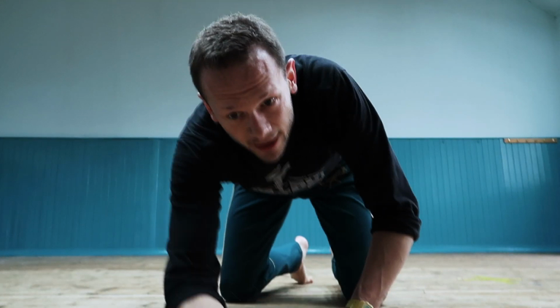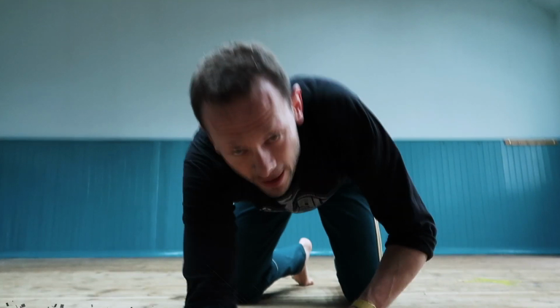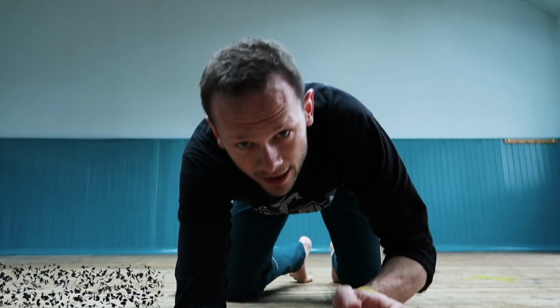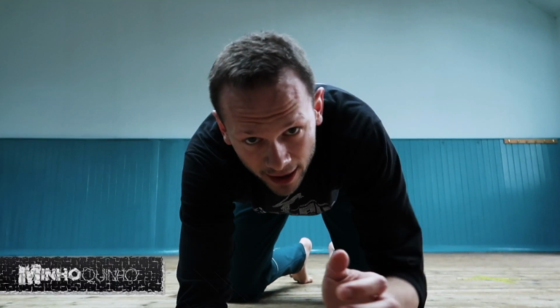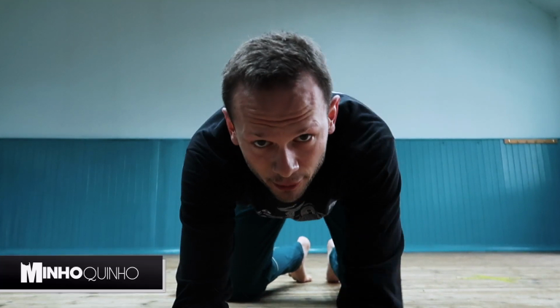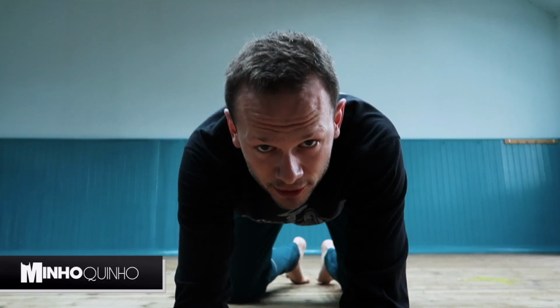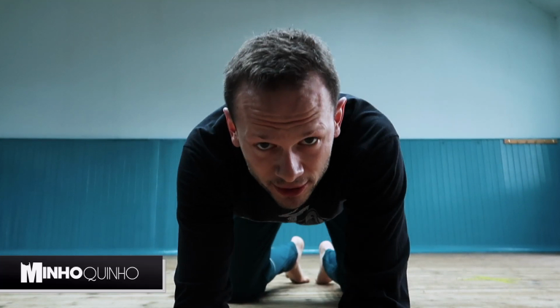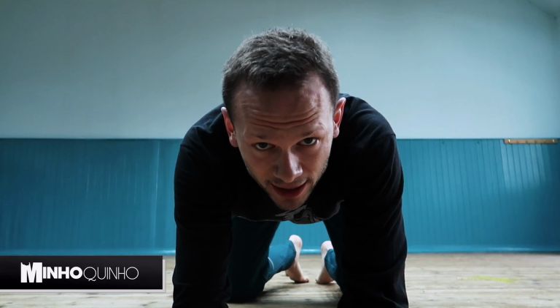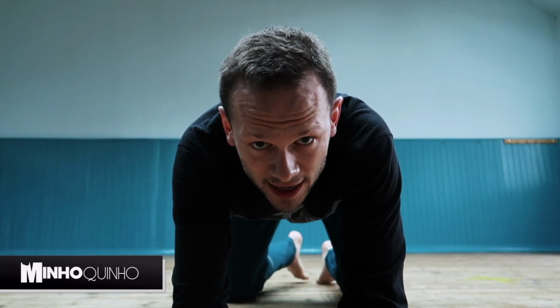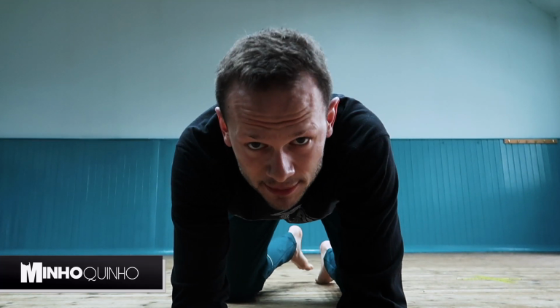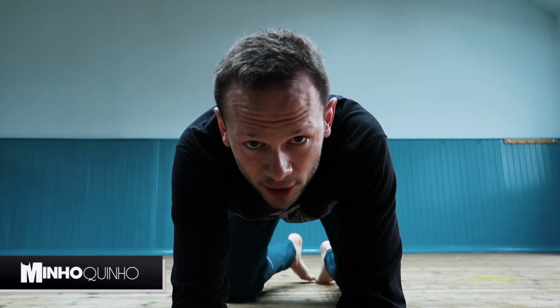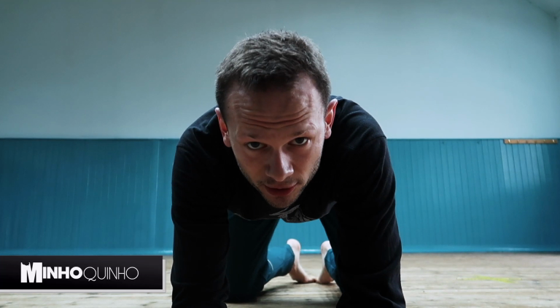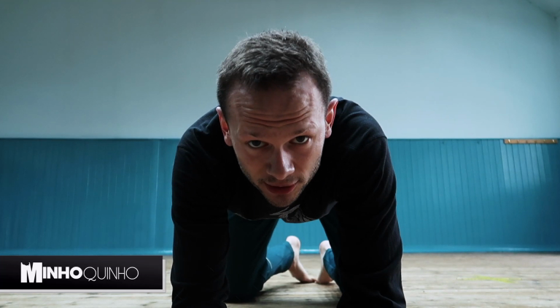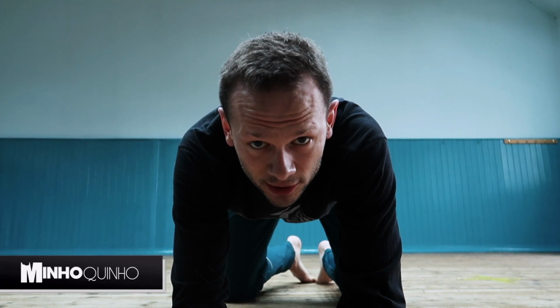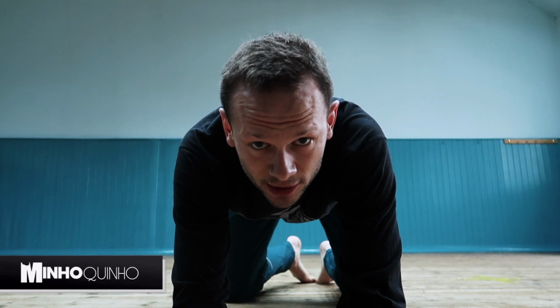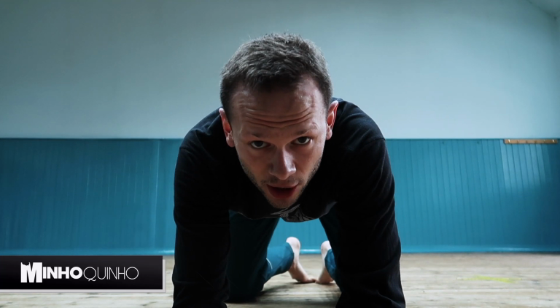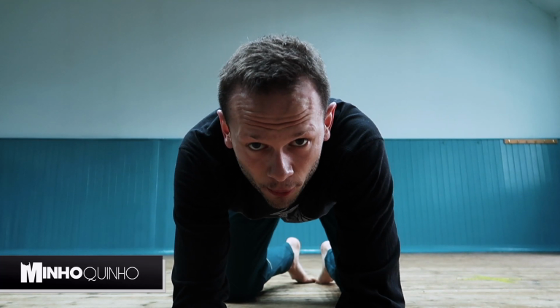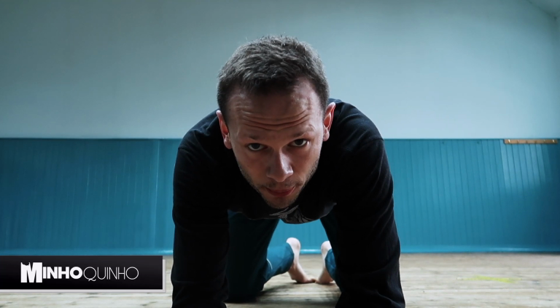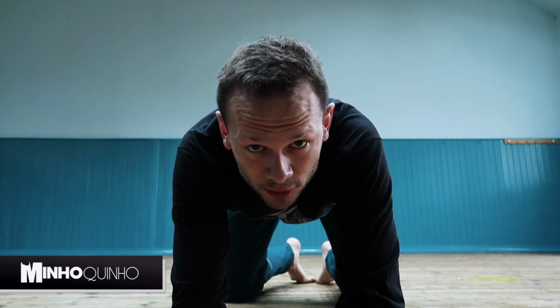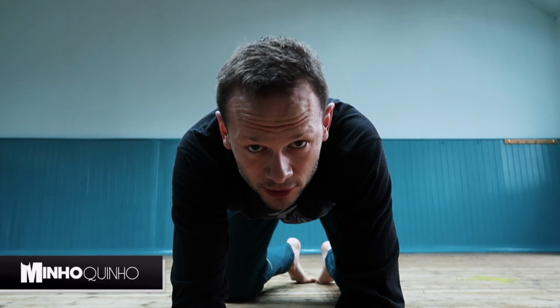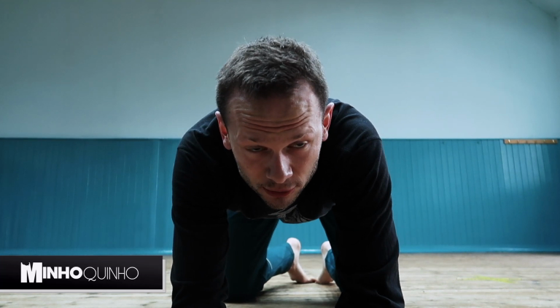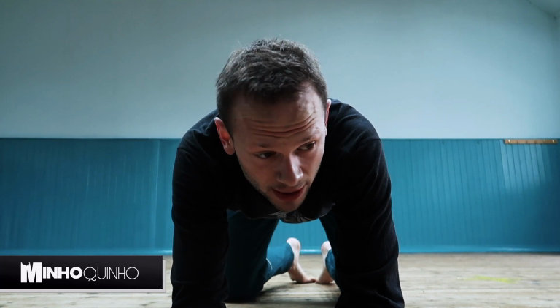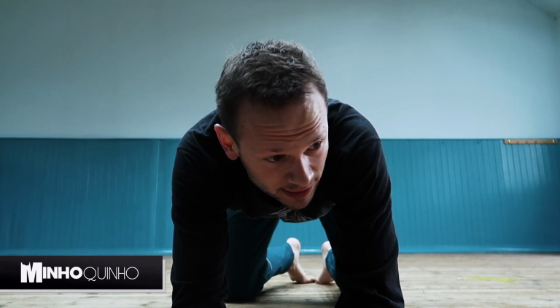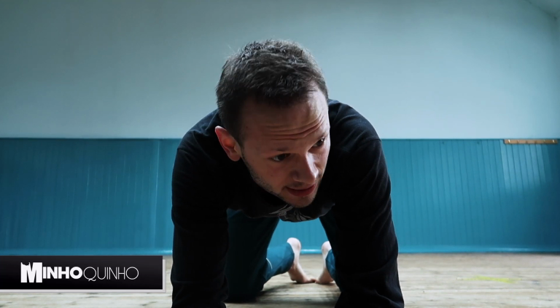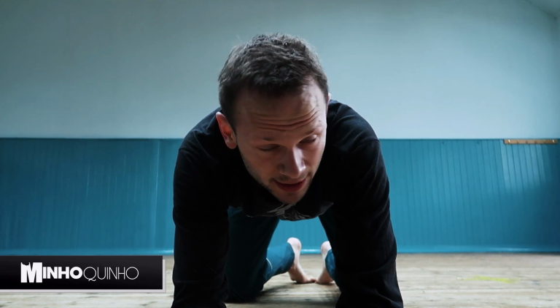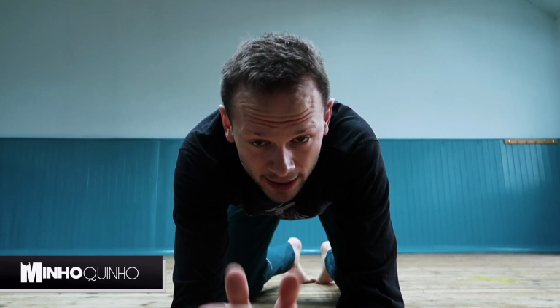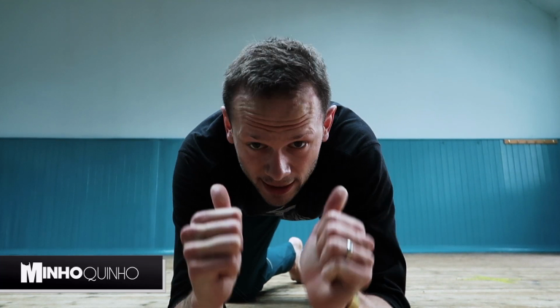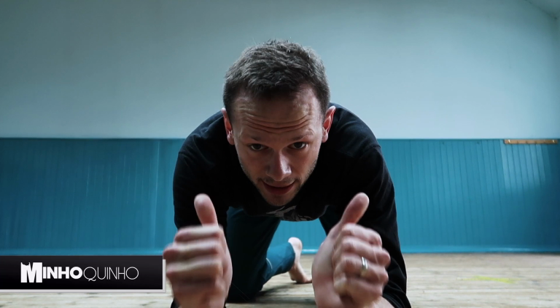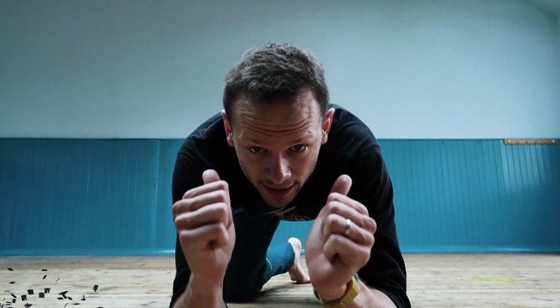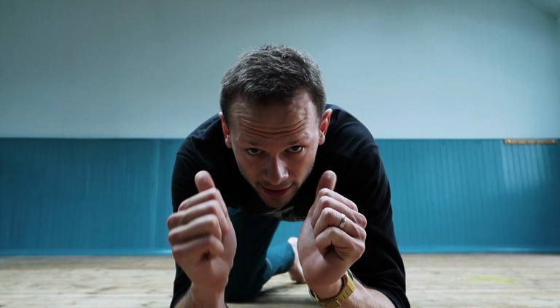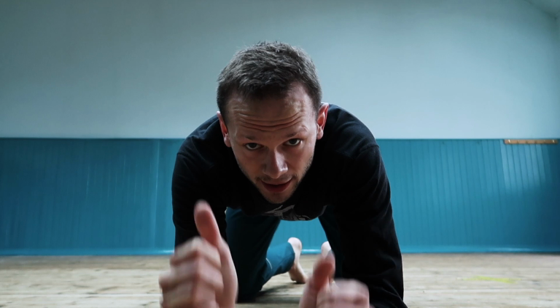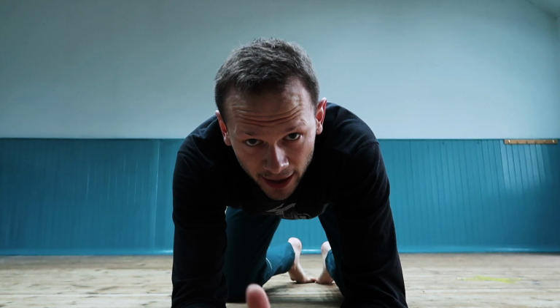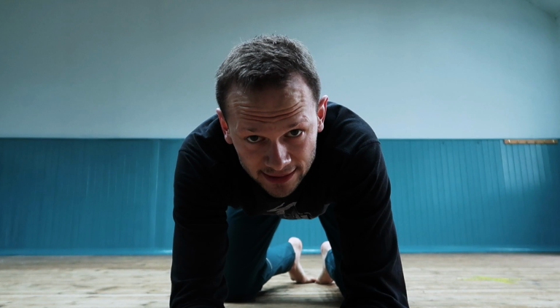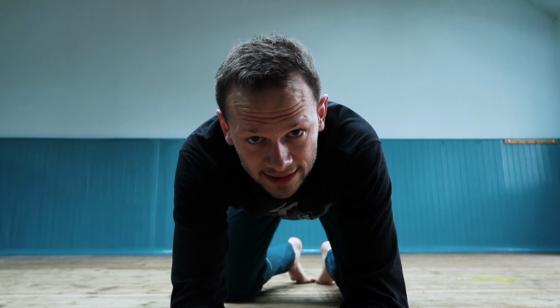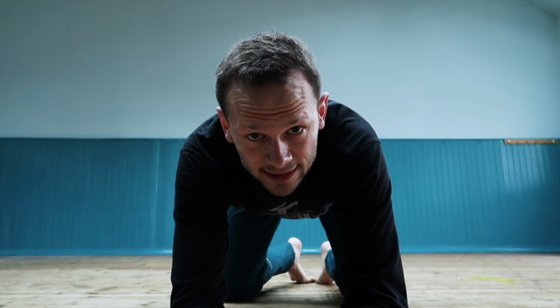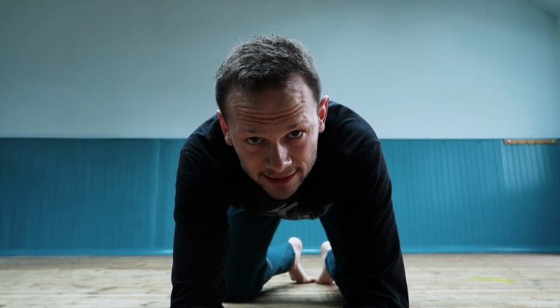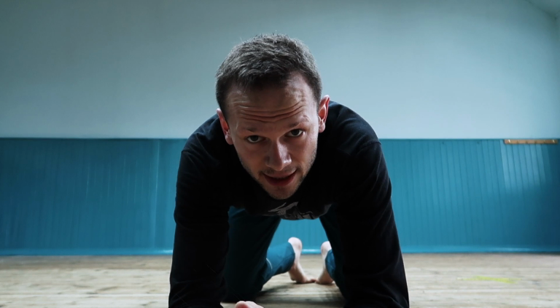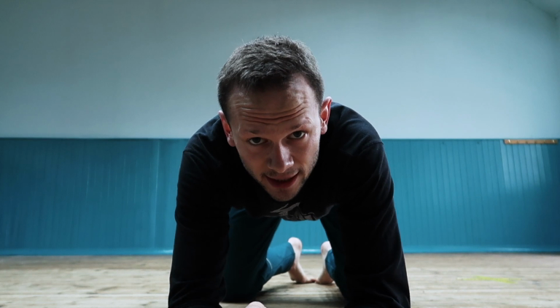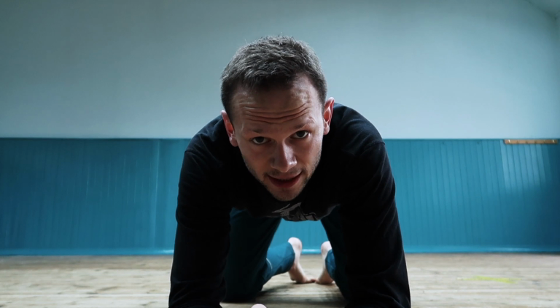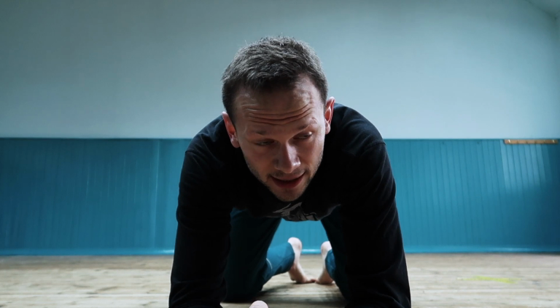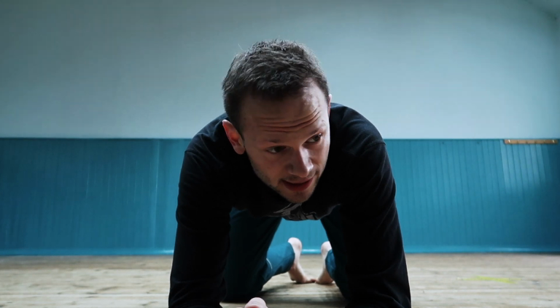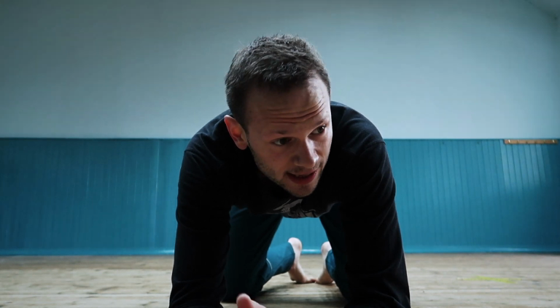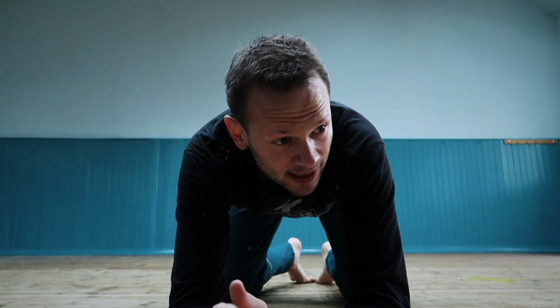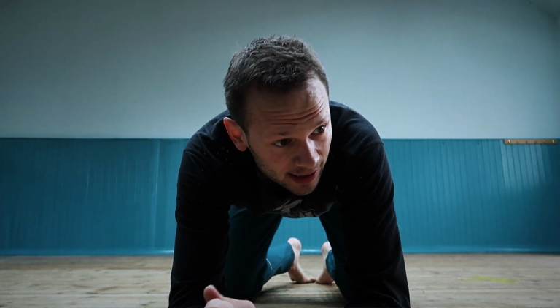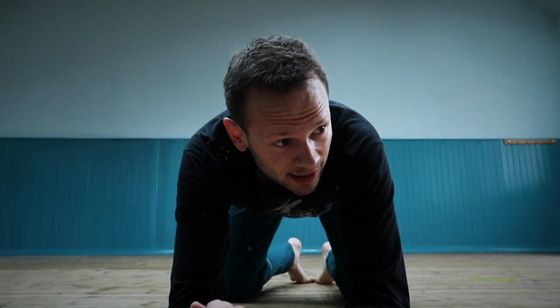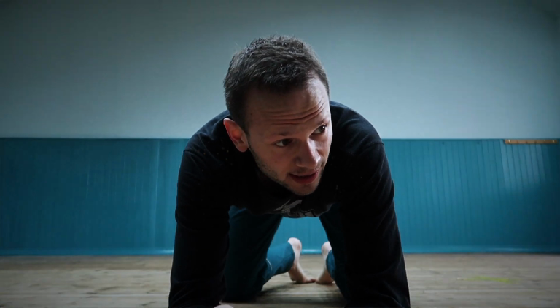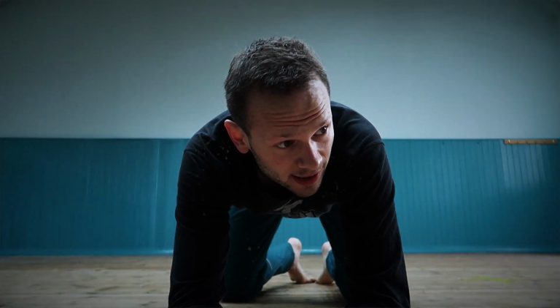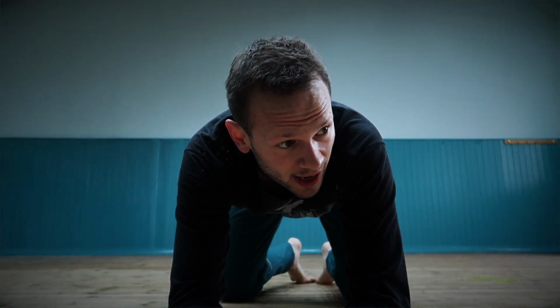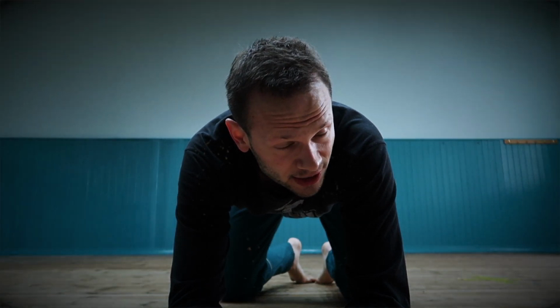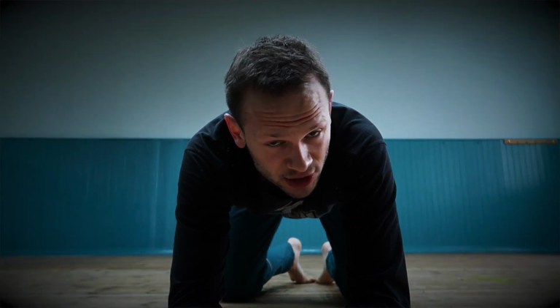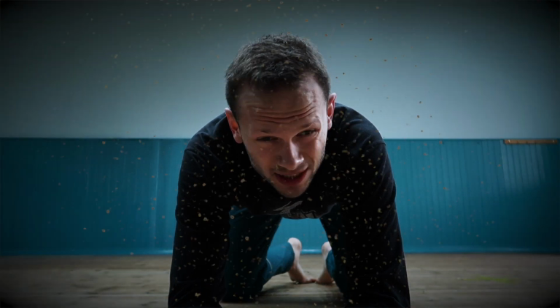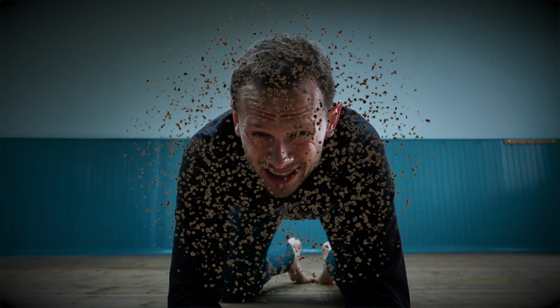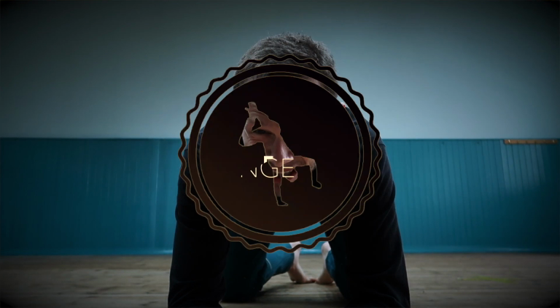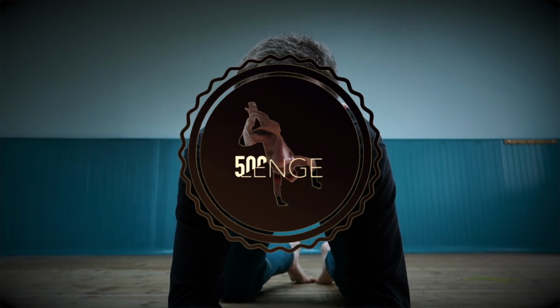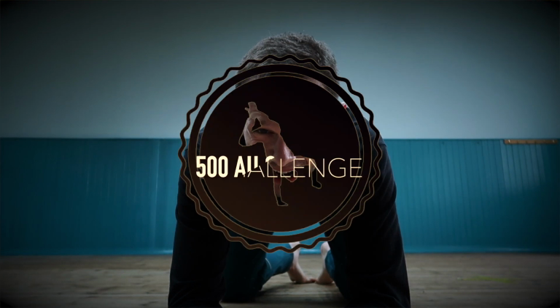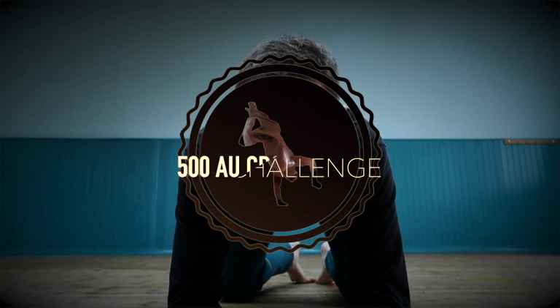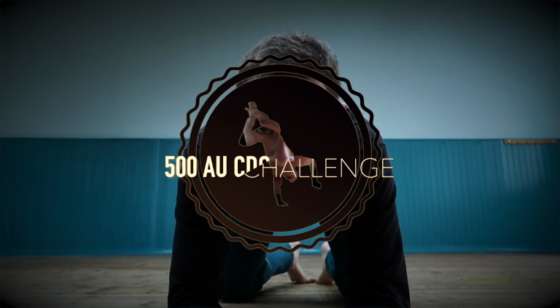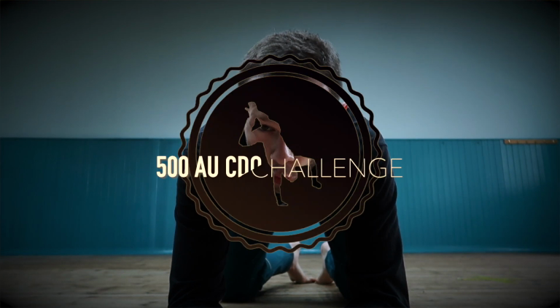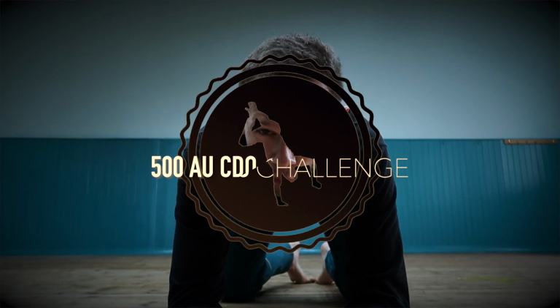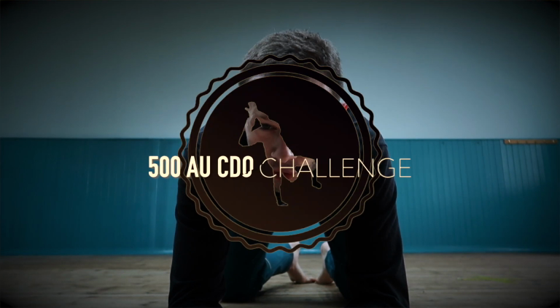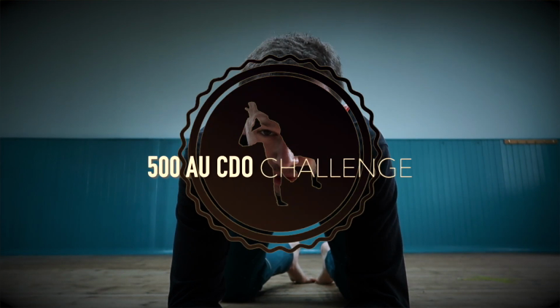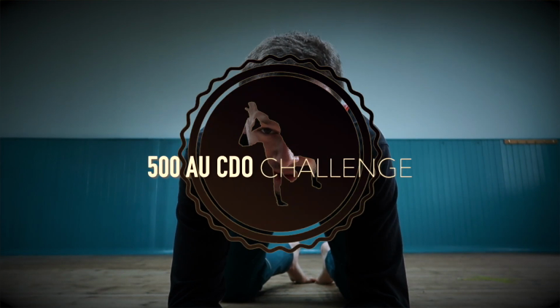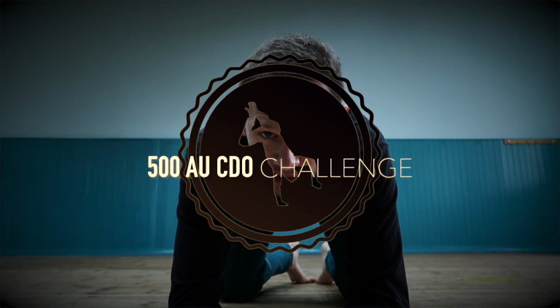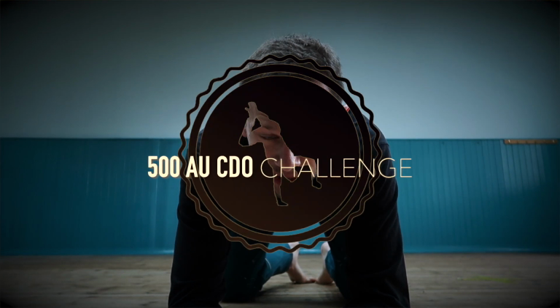How are you guys? Myokinyu here. You're doing great. I did it. Actually, I overdid it.